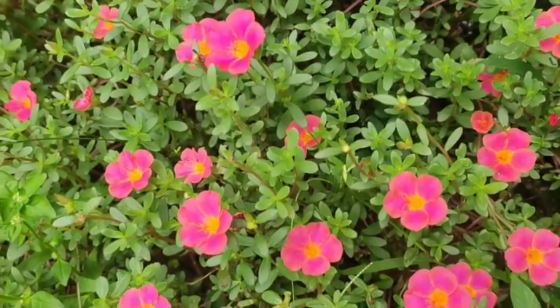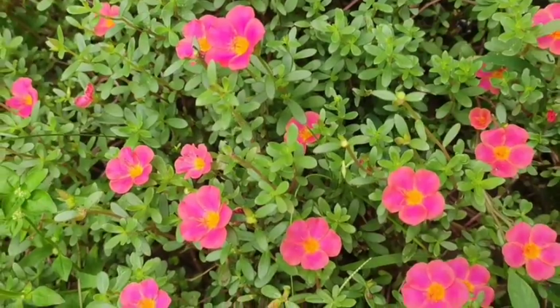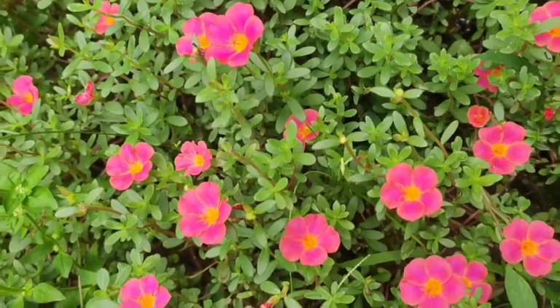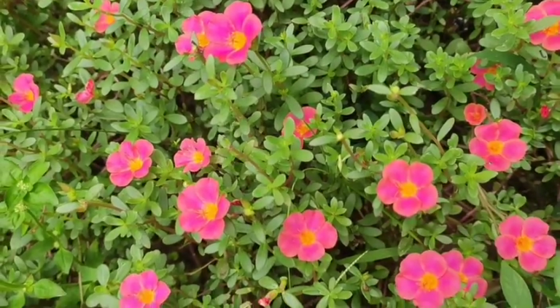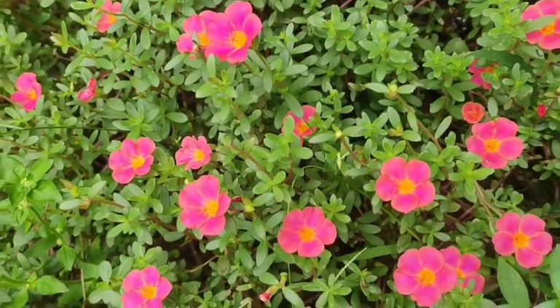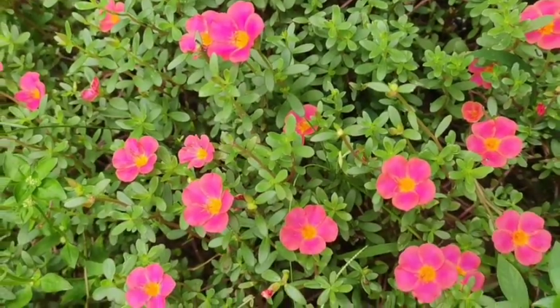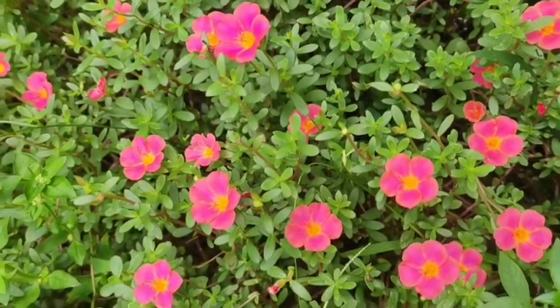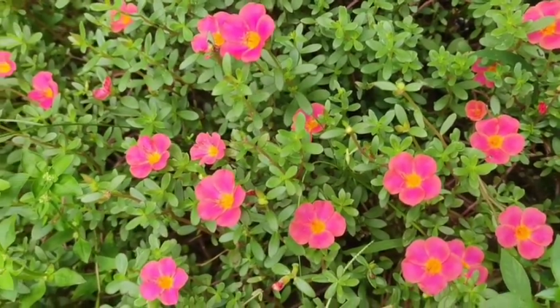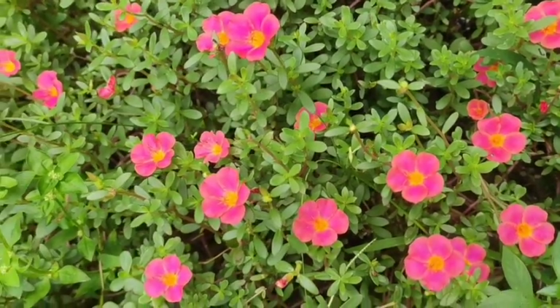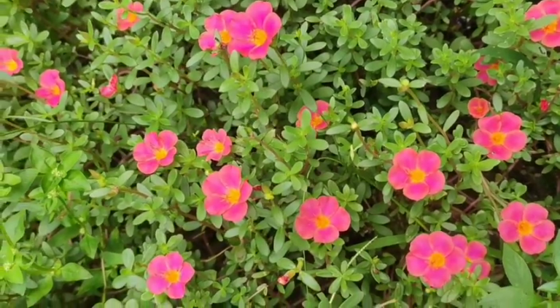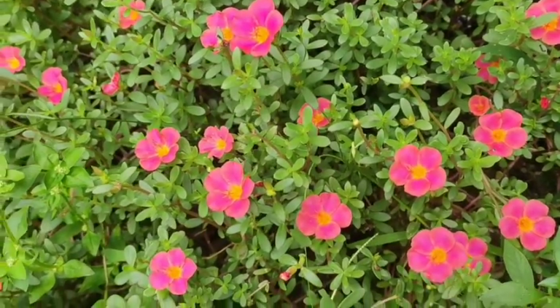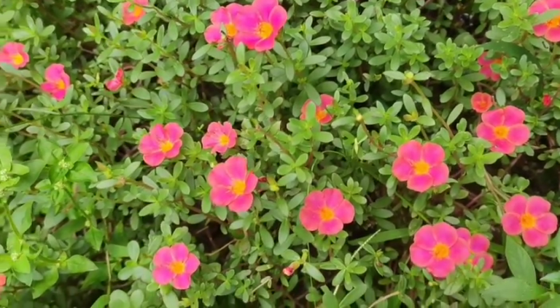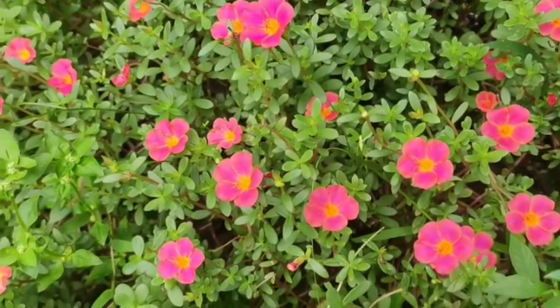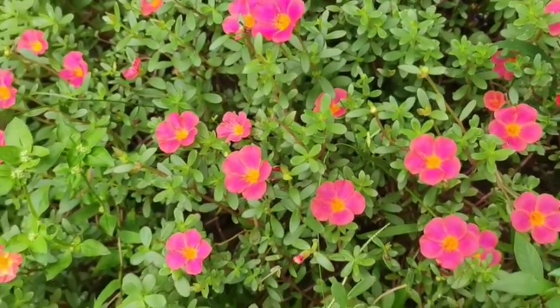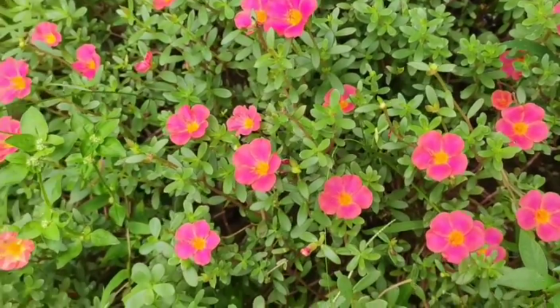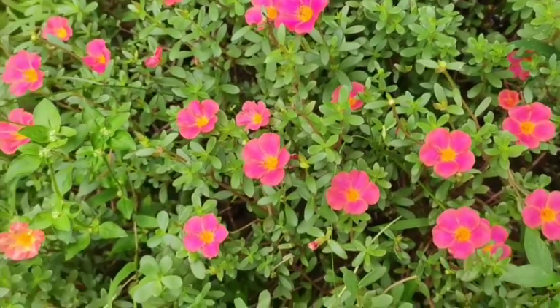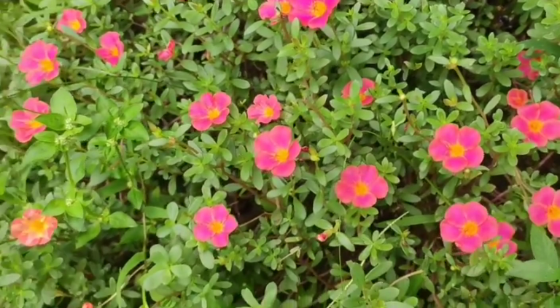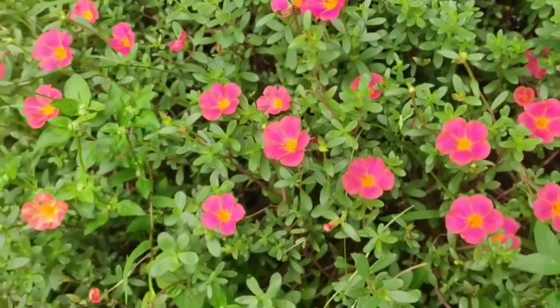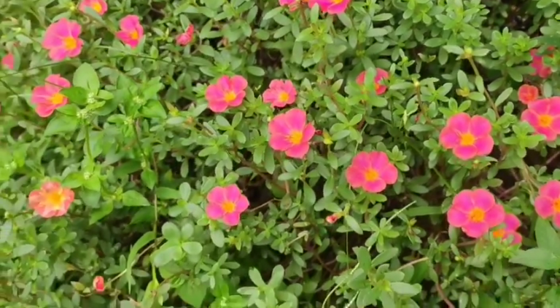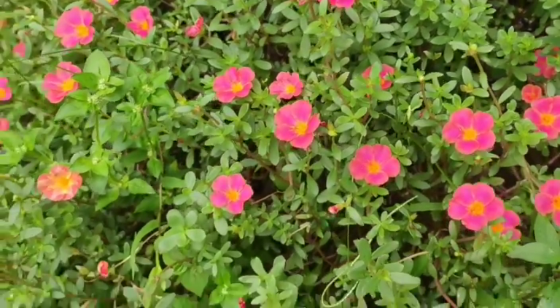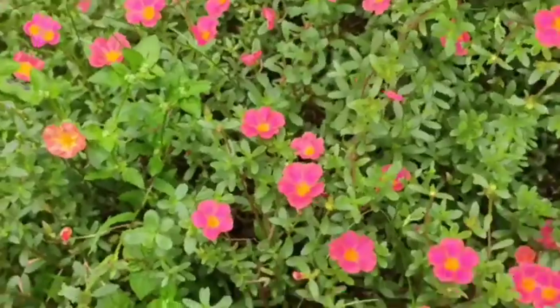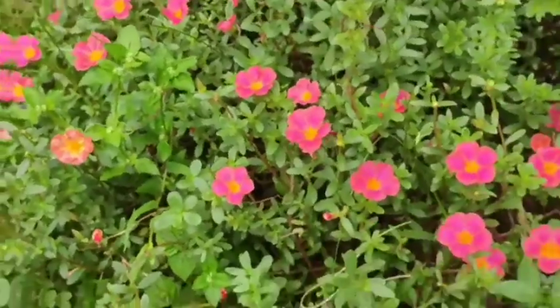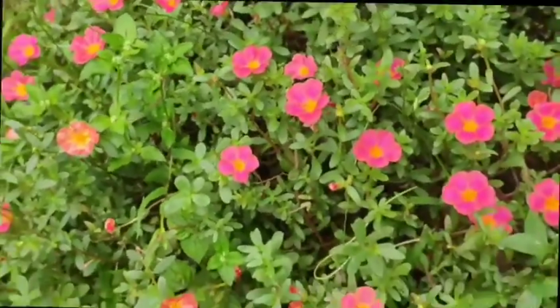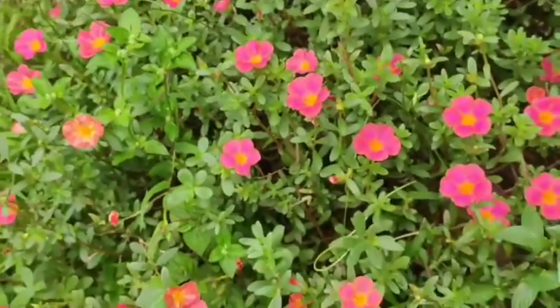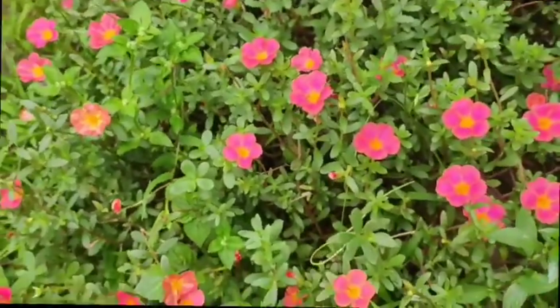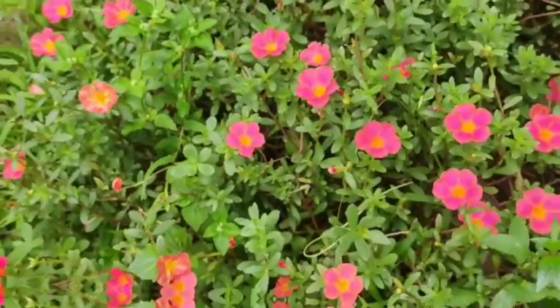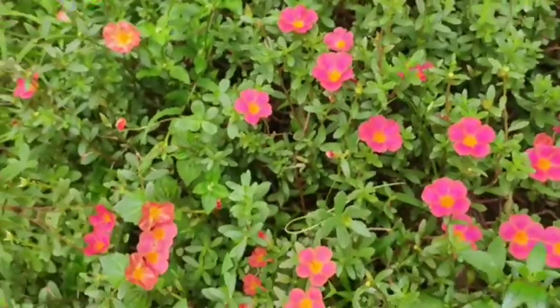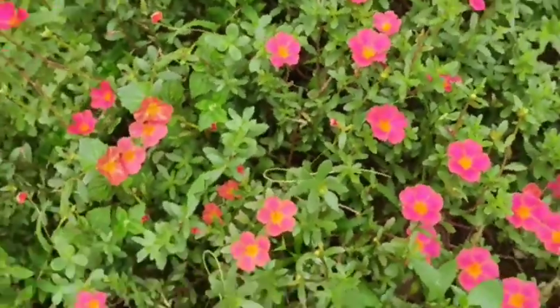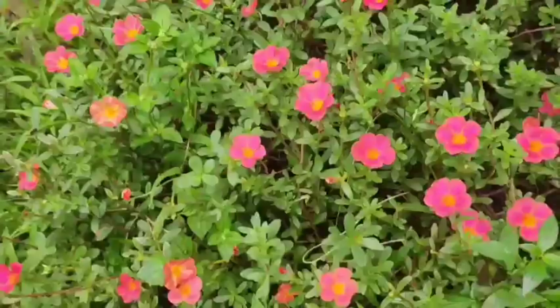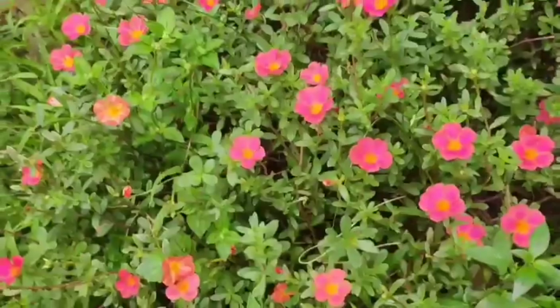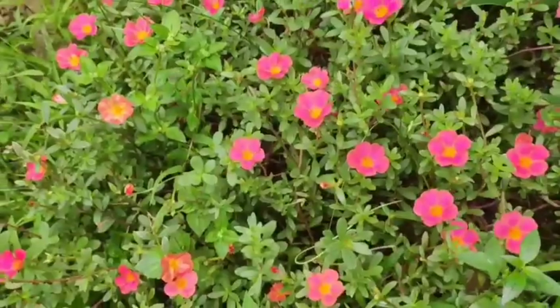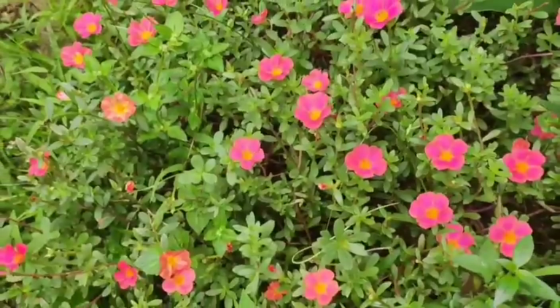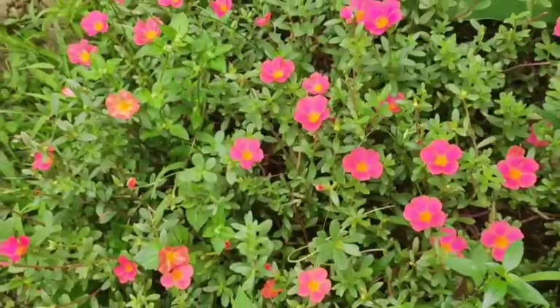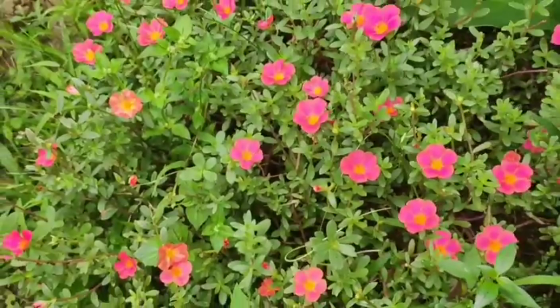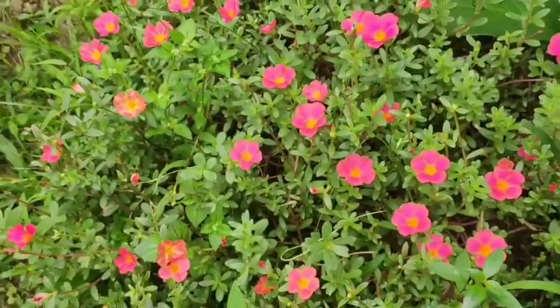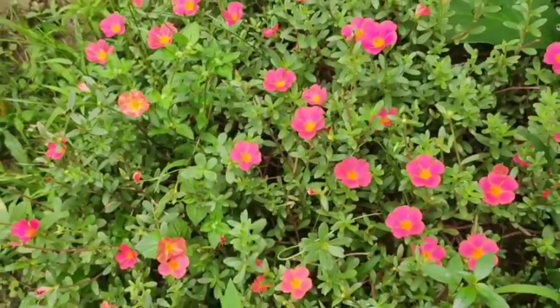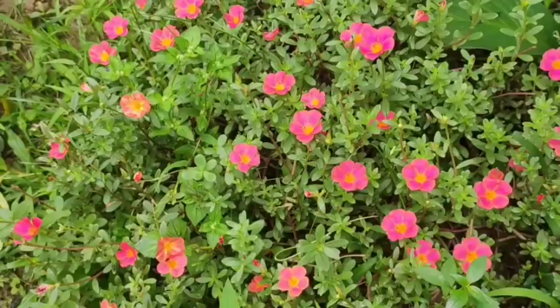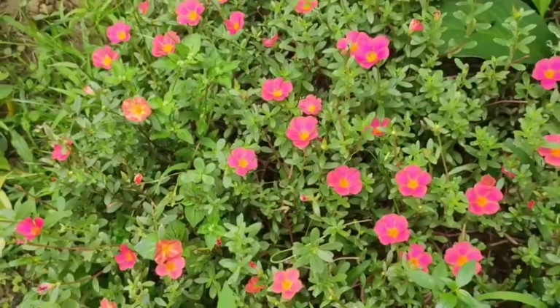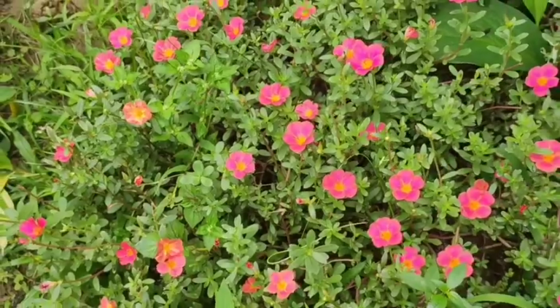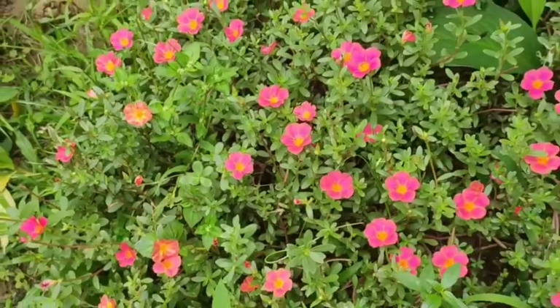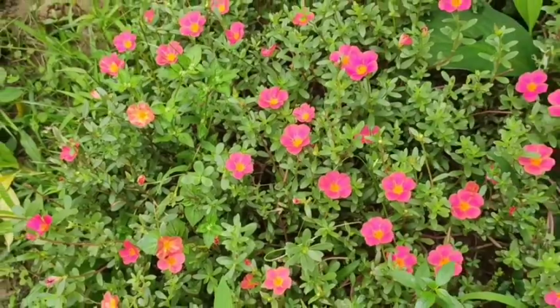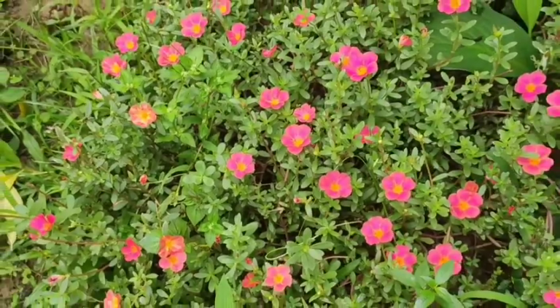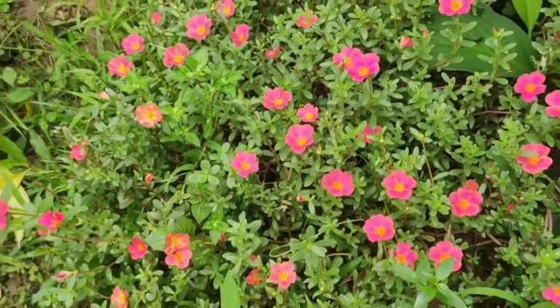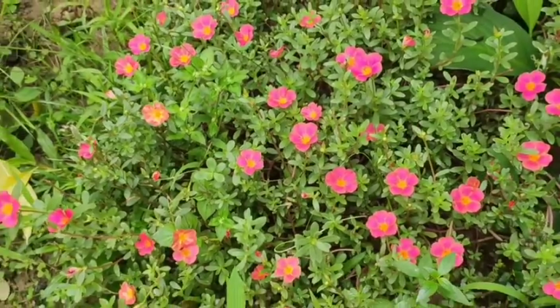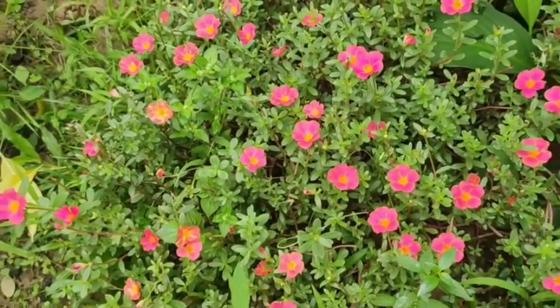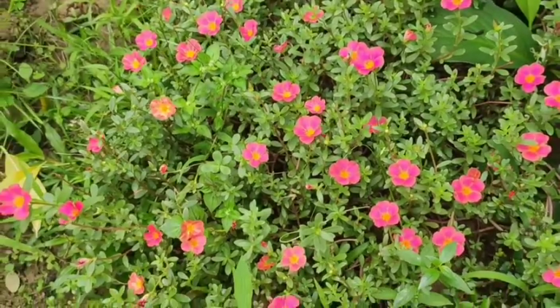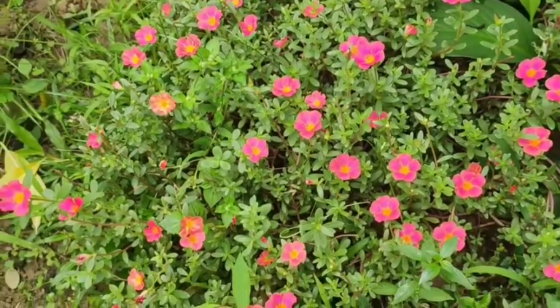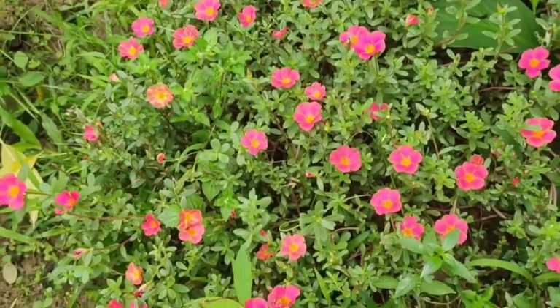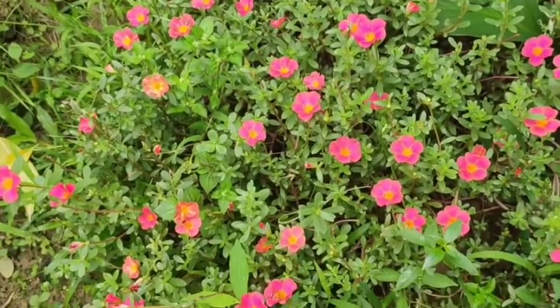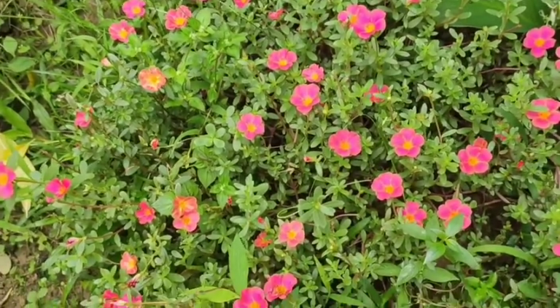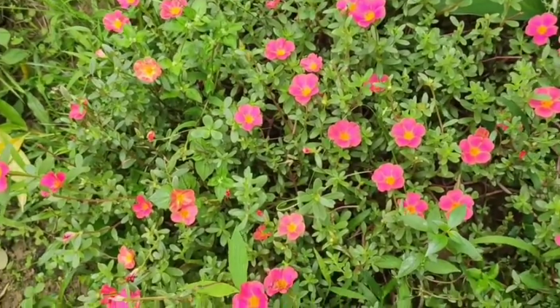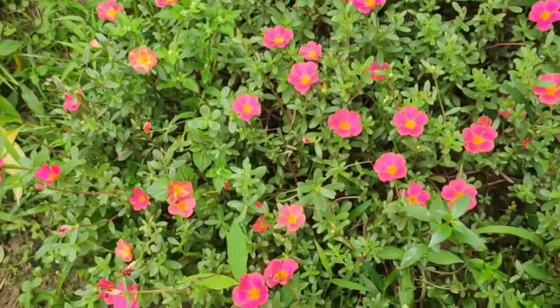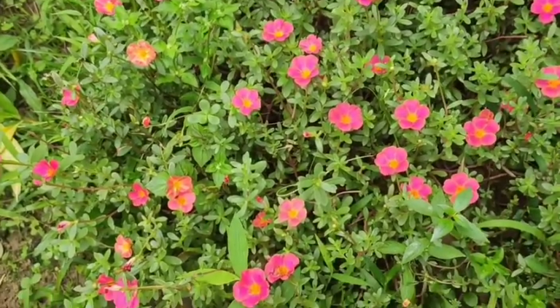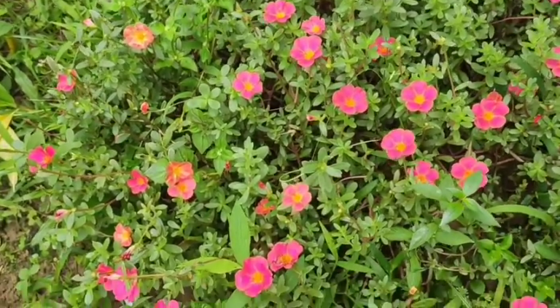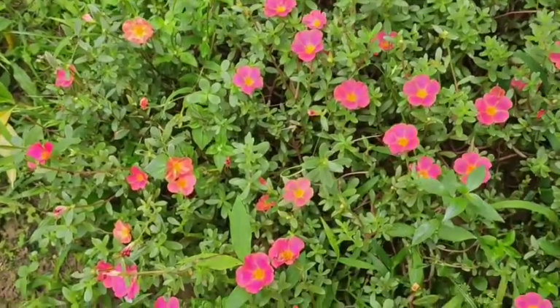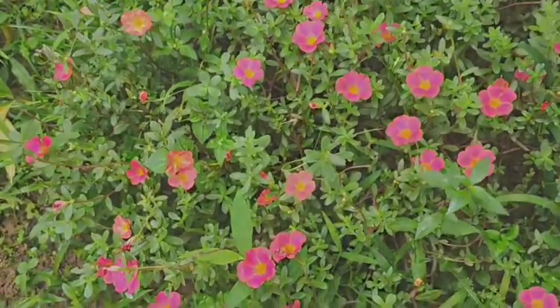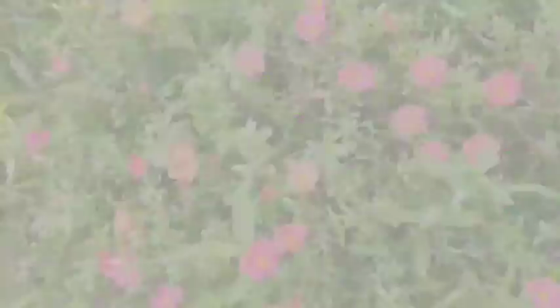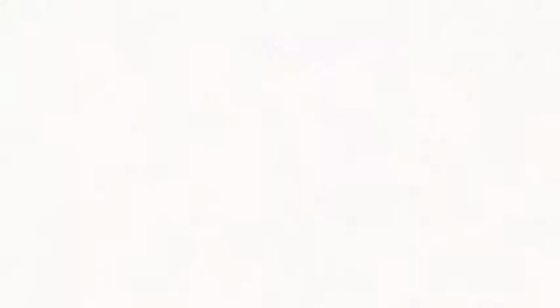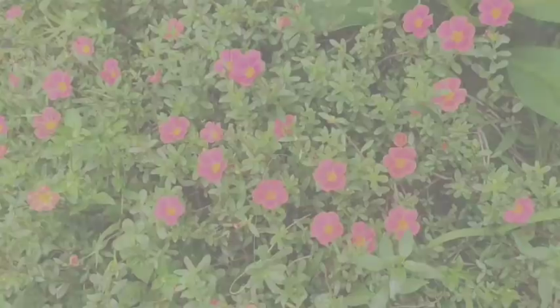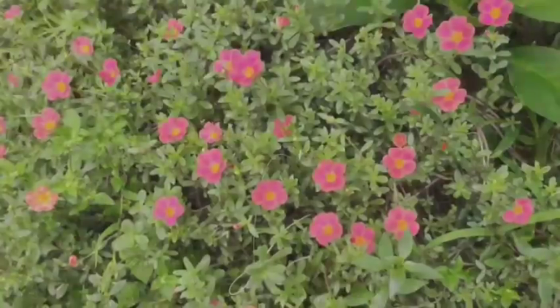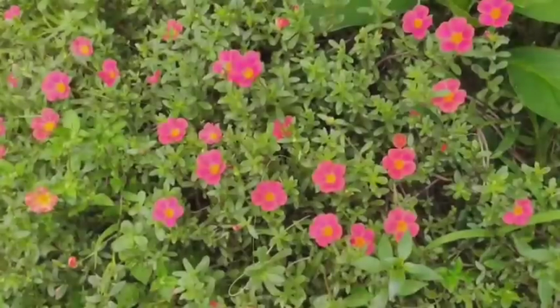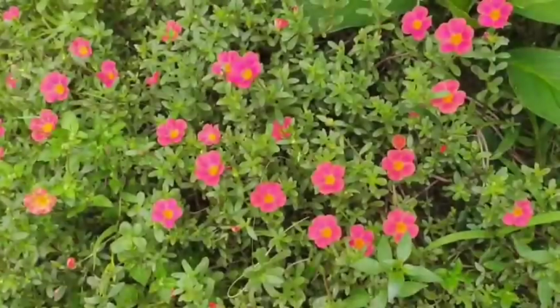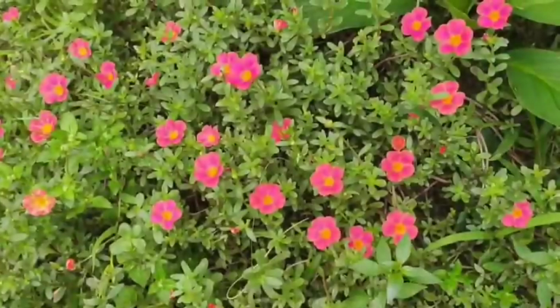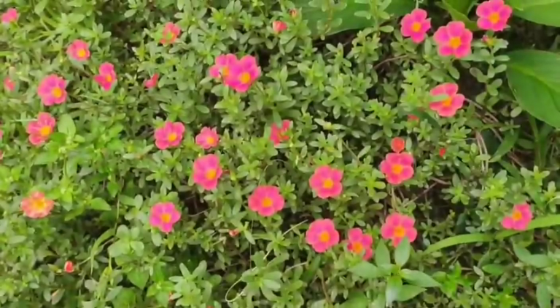Namaskar! In this video, the rainy season has grown very early, and it's very good.